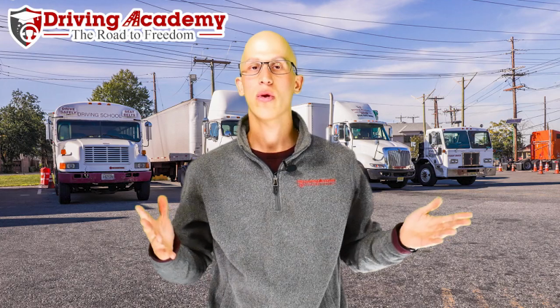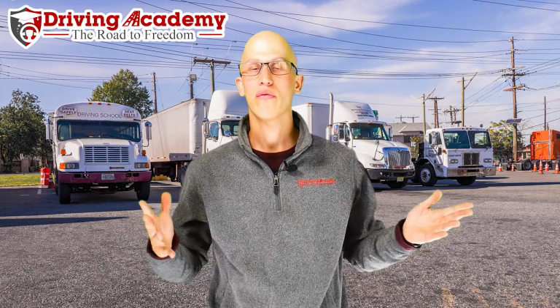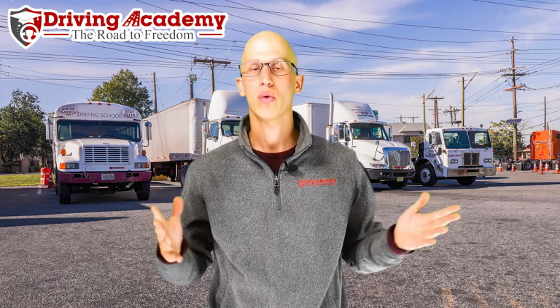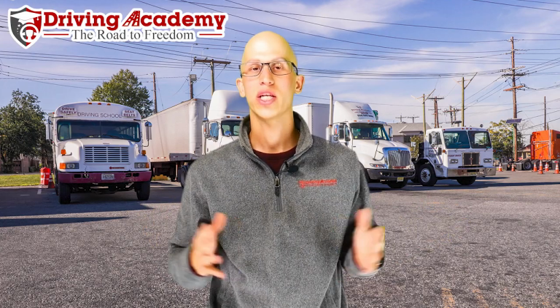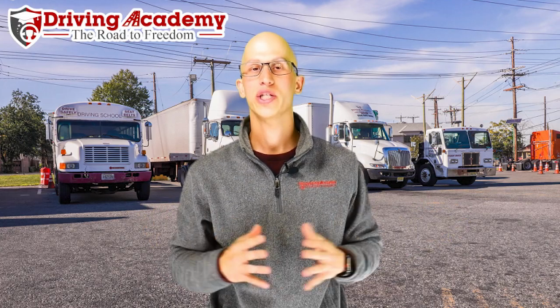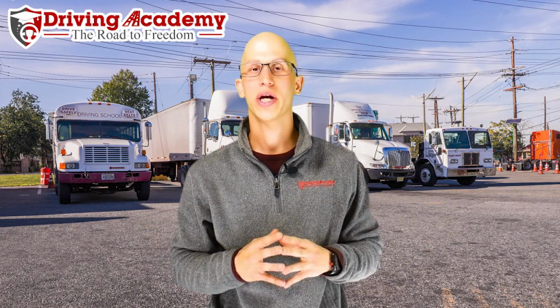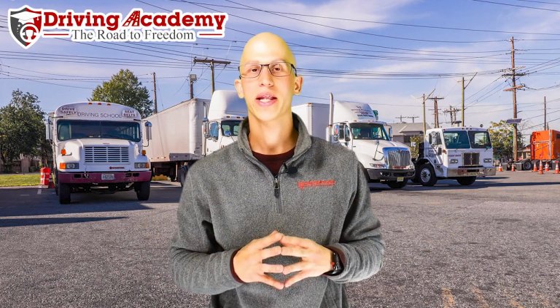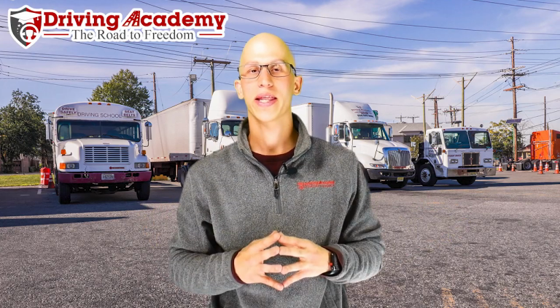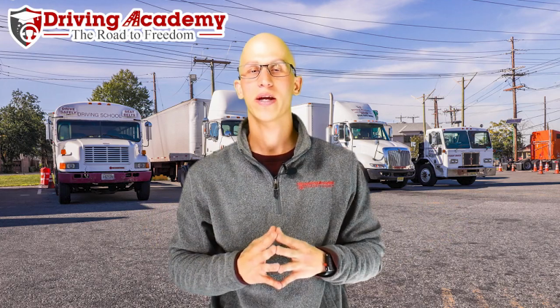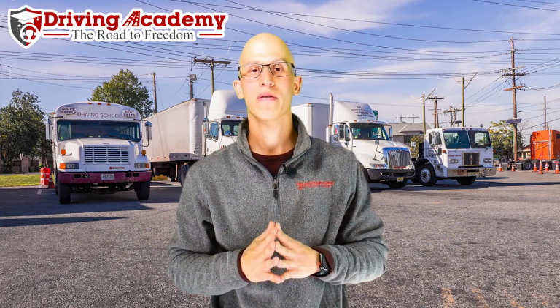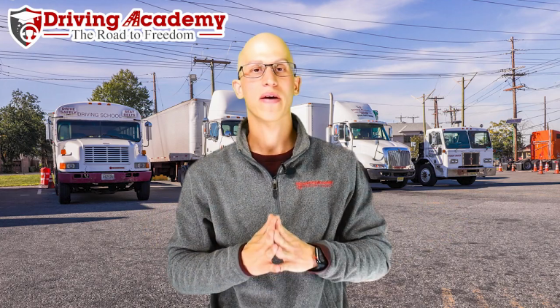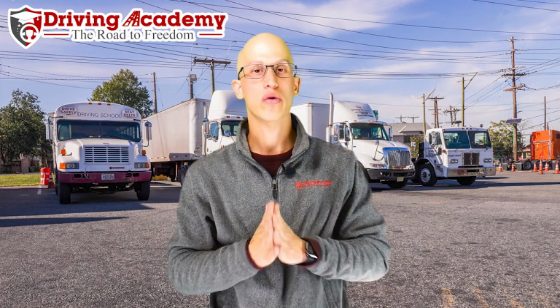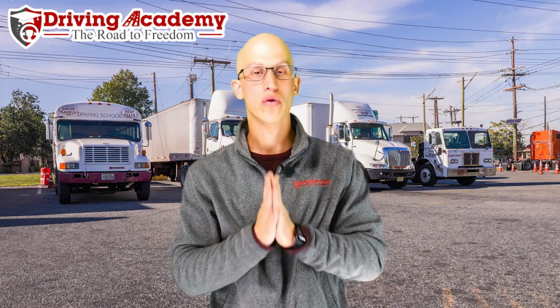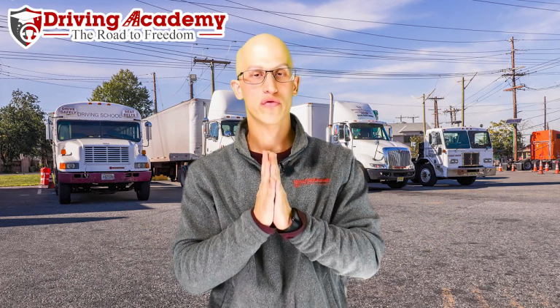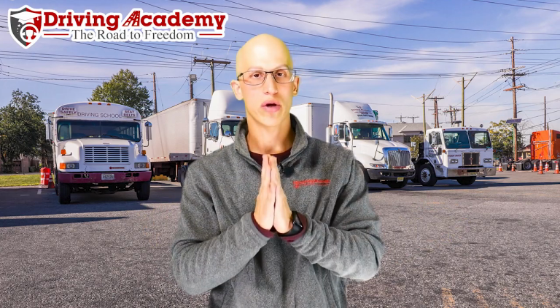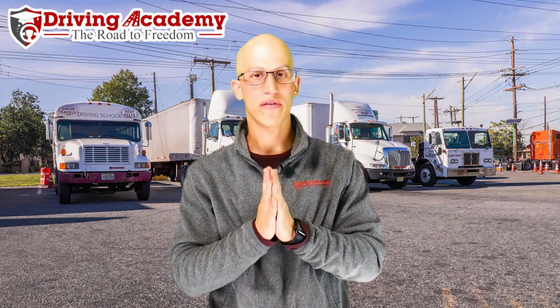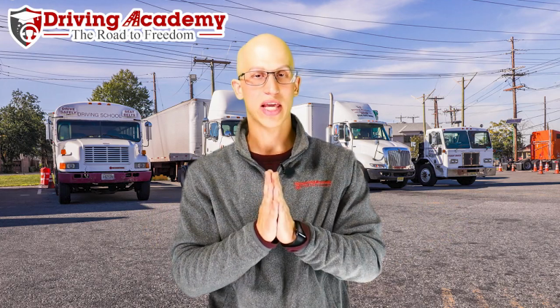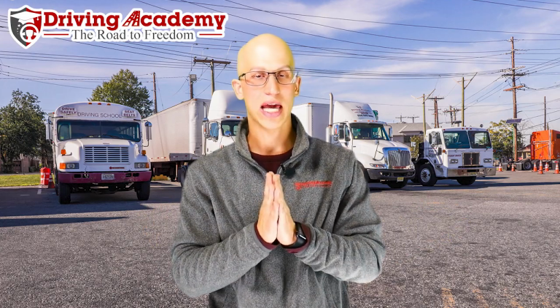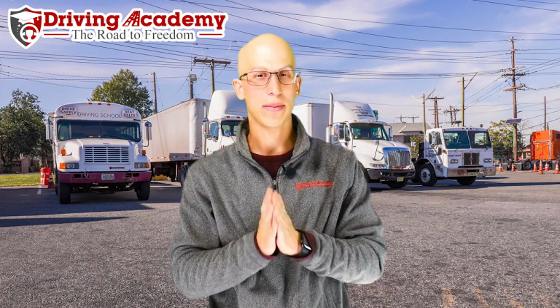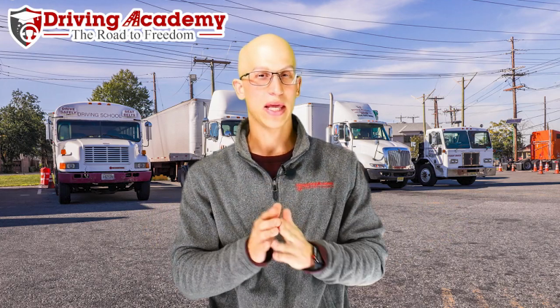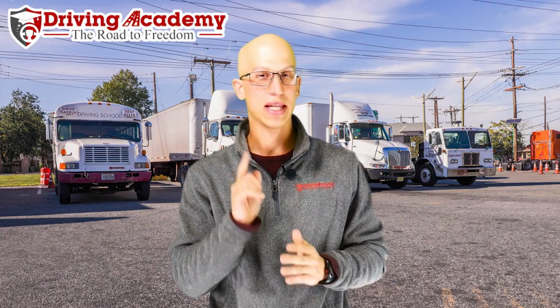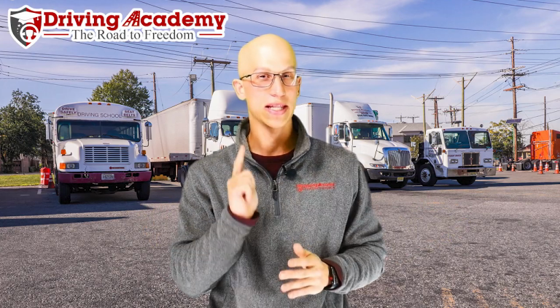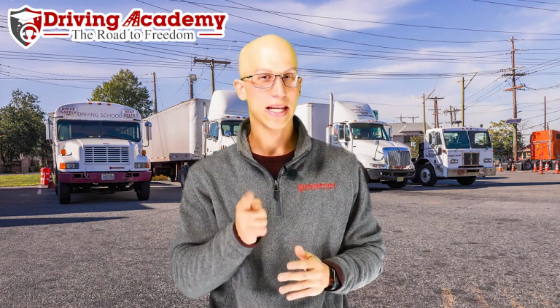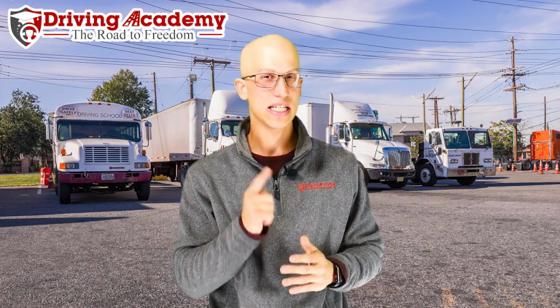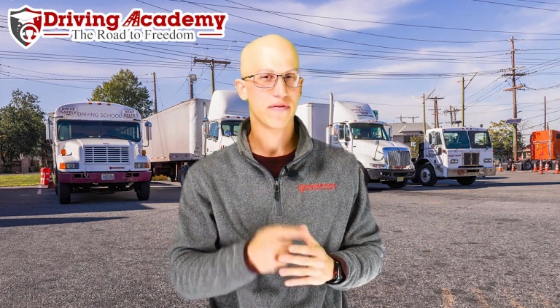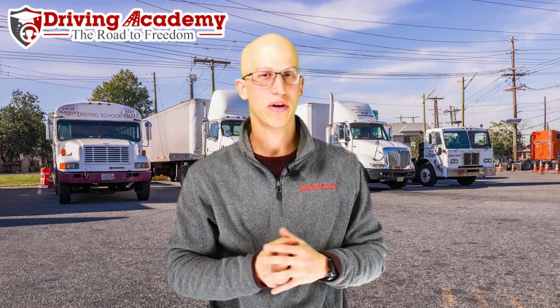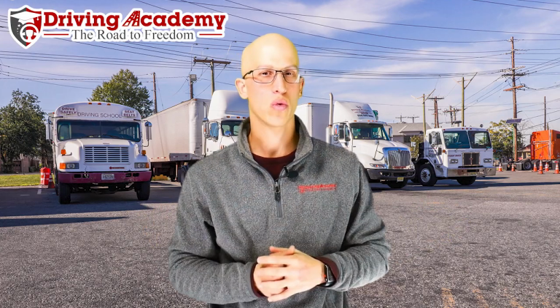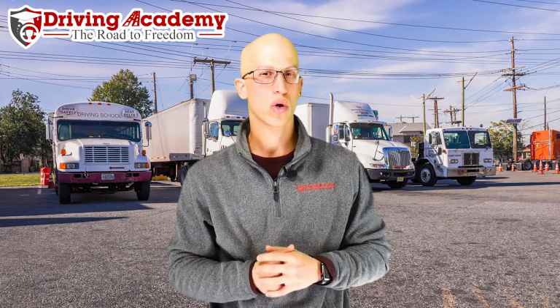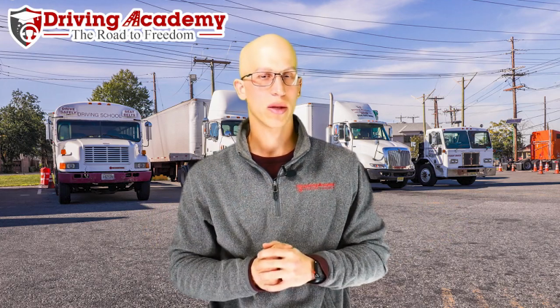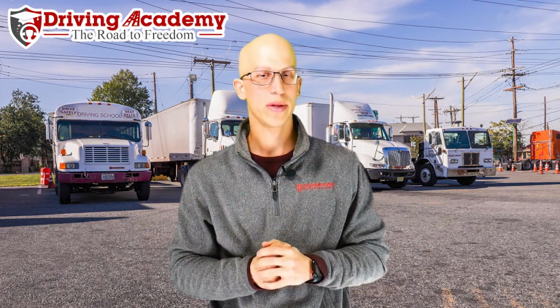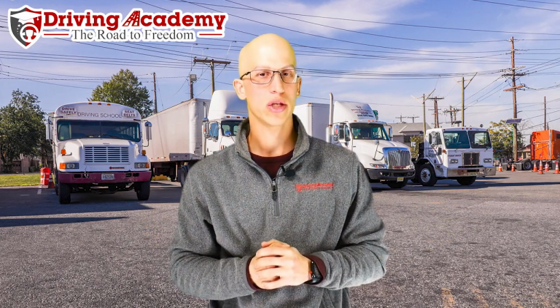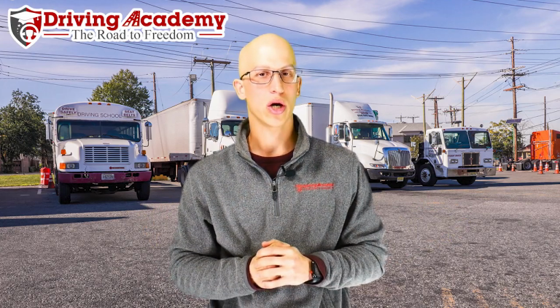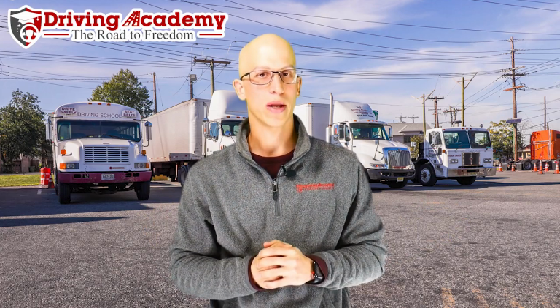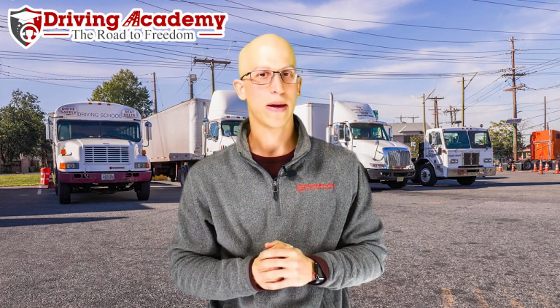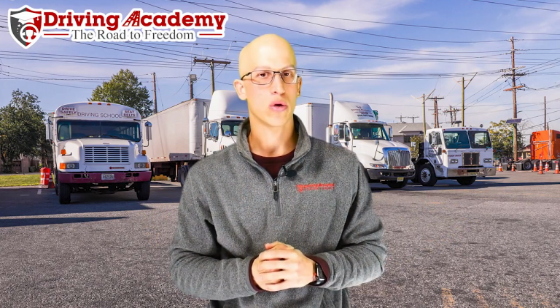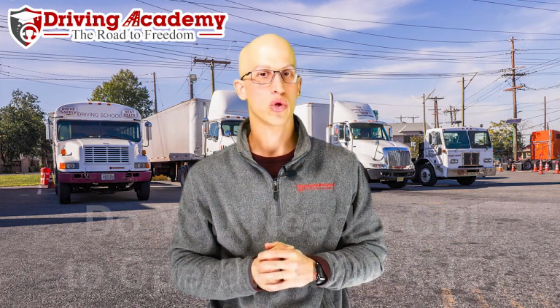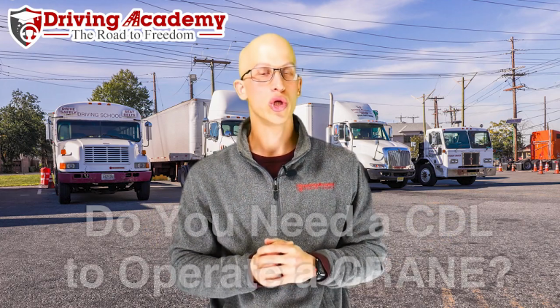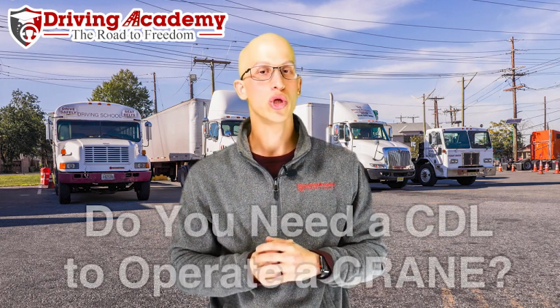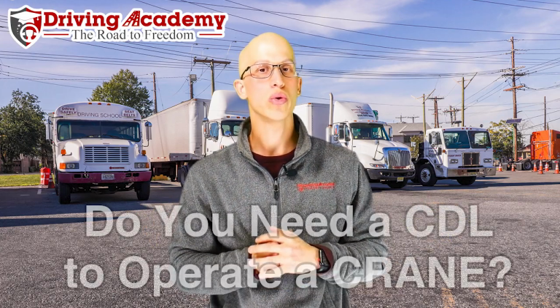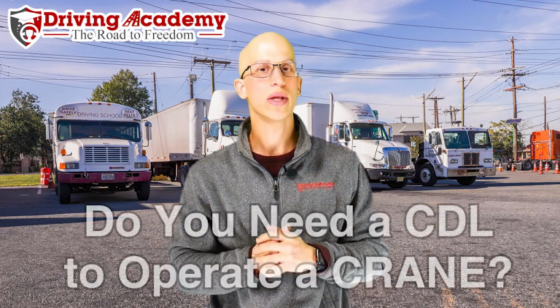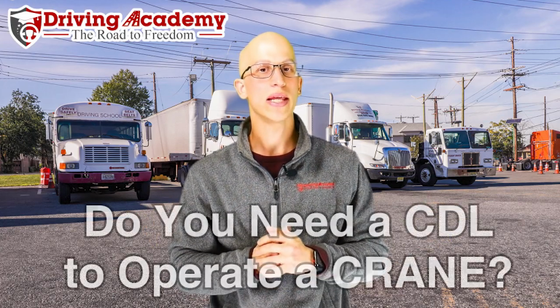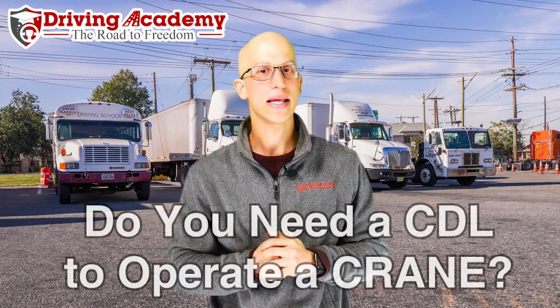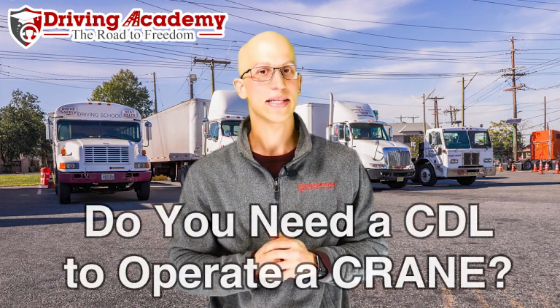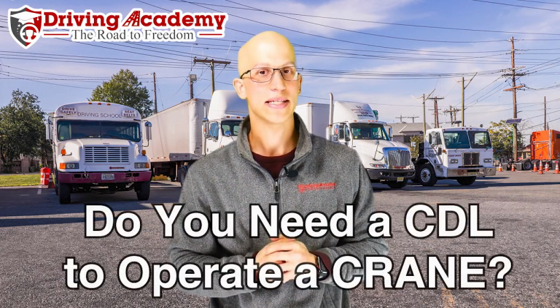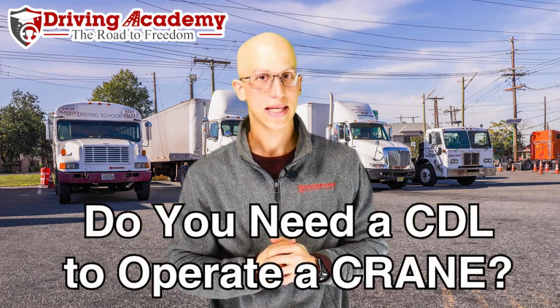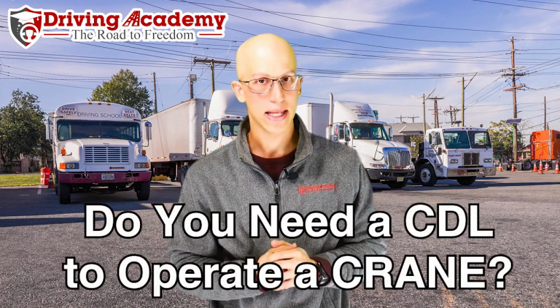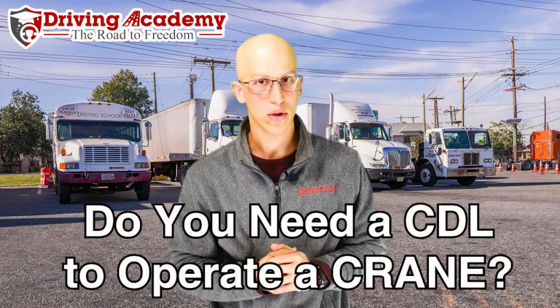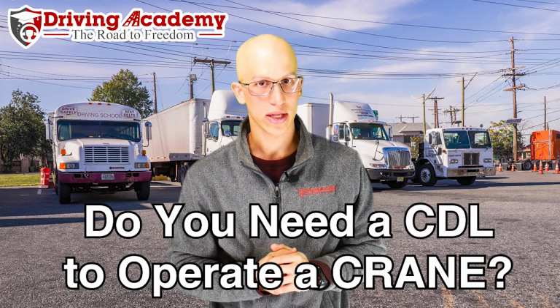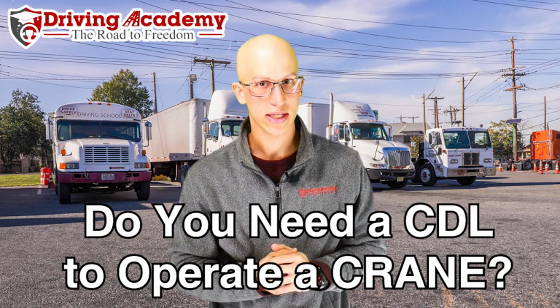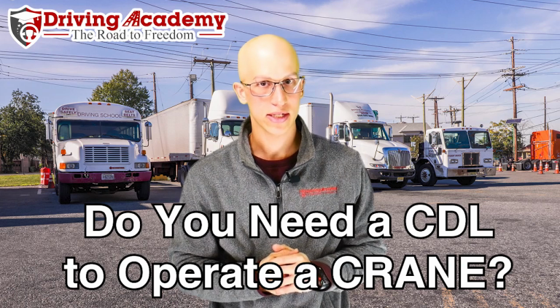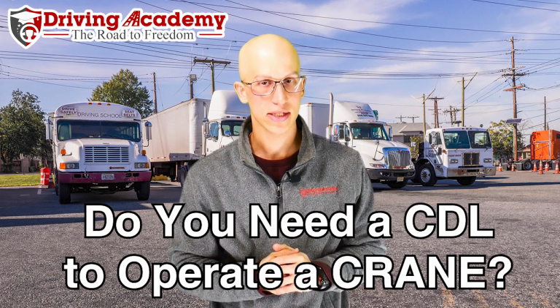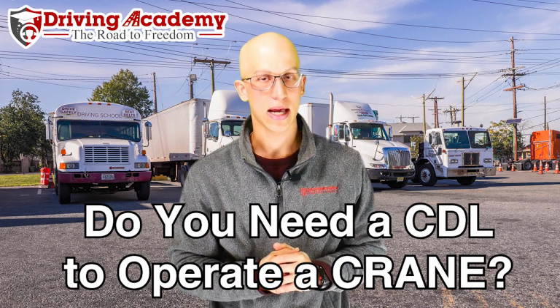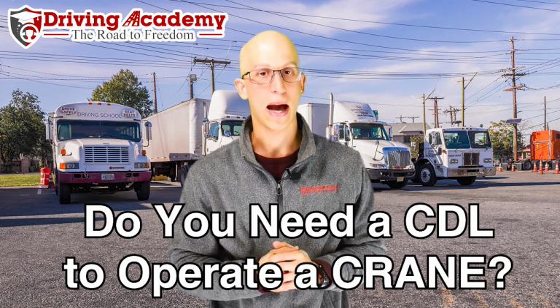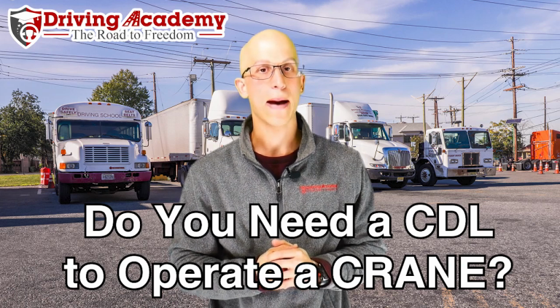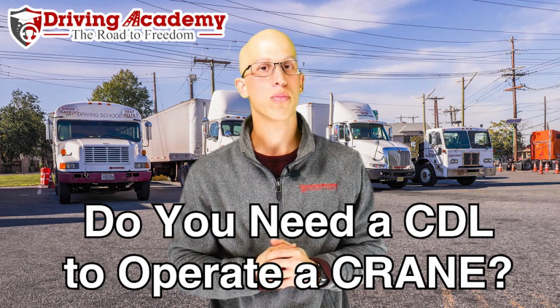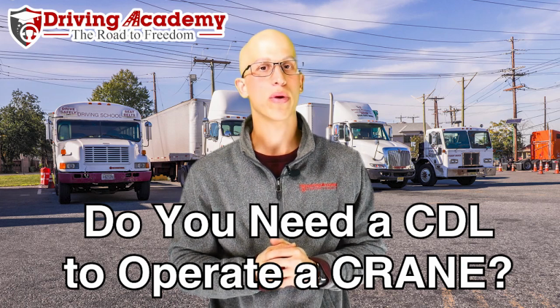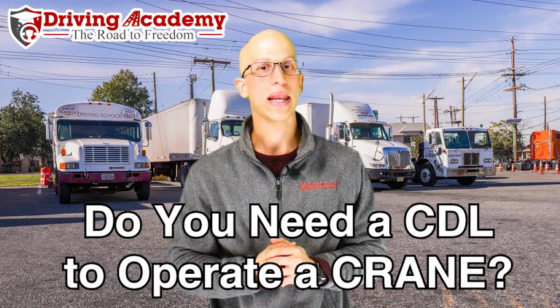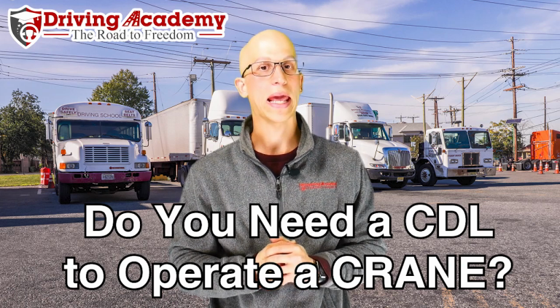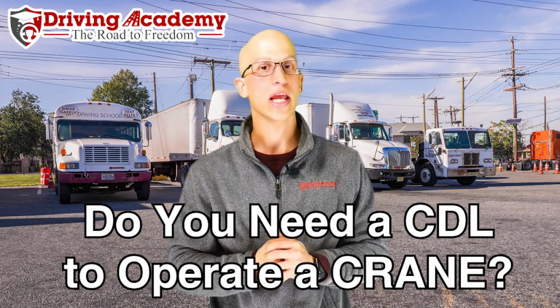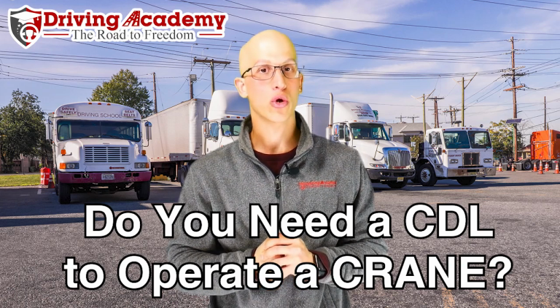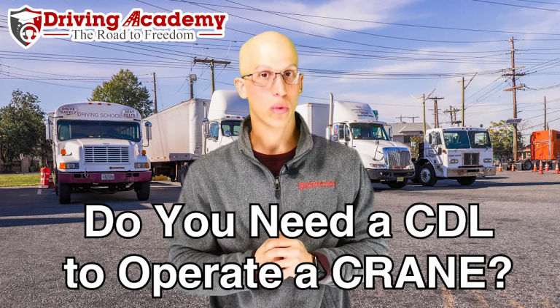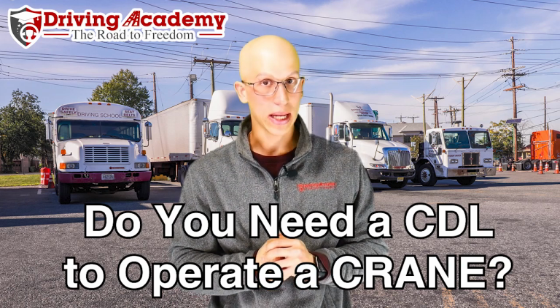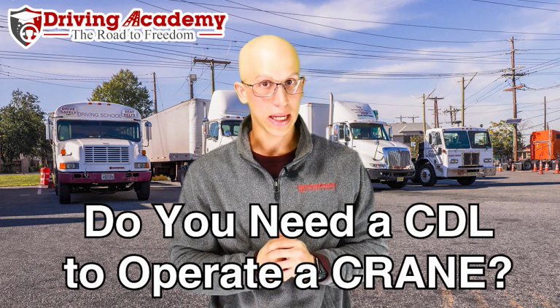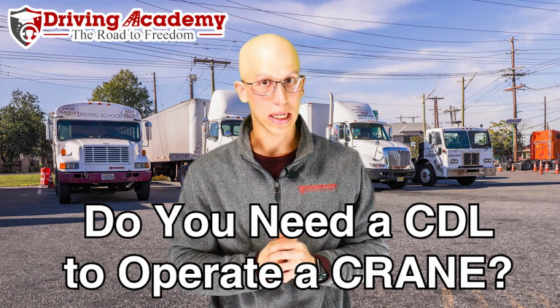Hello everyone, it's Jonathan here, founder of Driving Academy, and in today's video we're going to be talking about: do you need a CDL license to operate a crane?